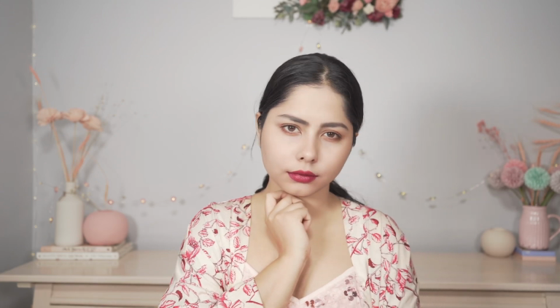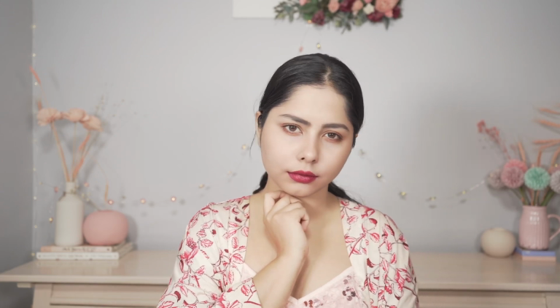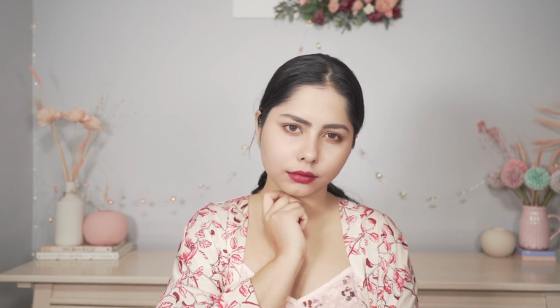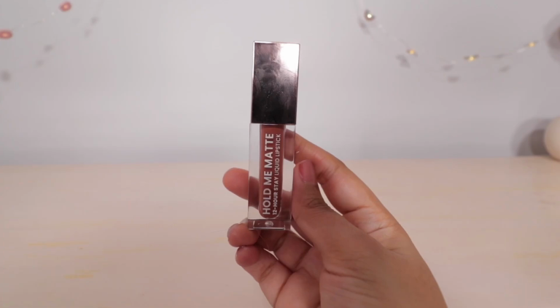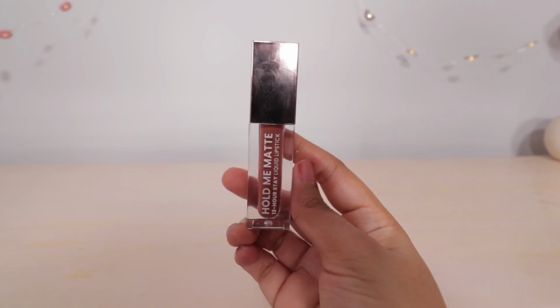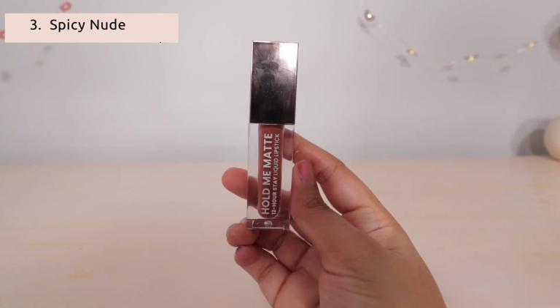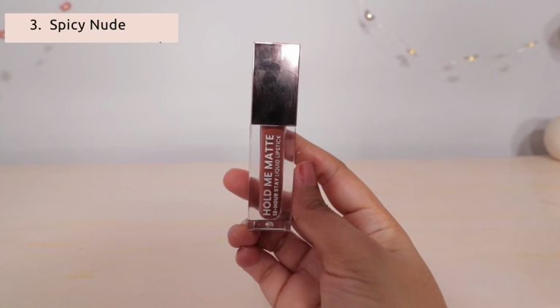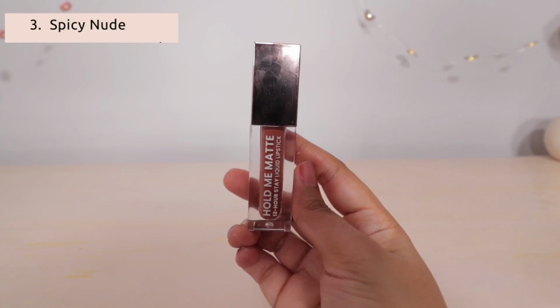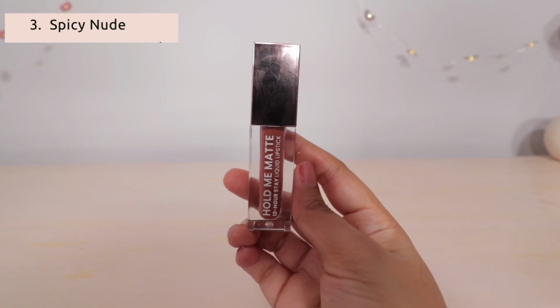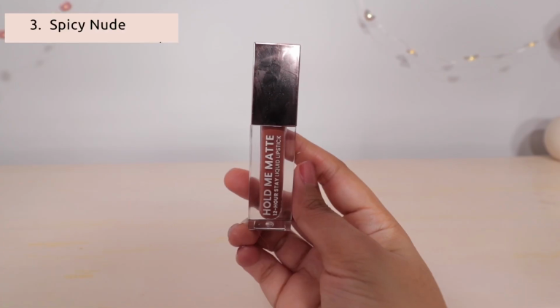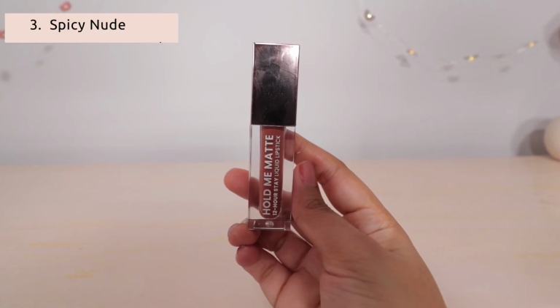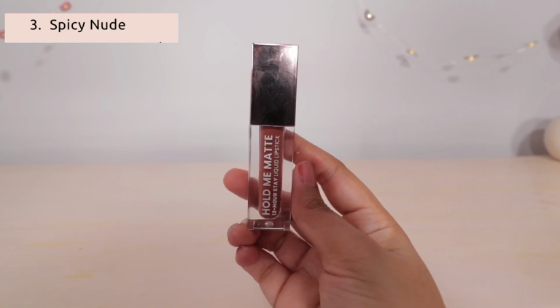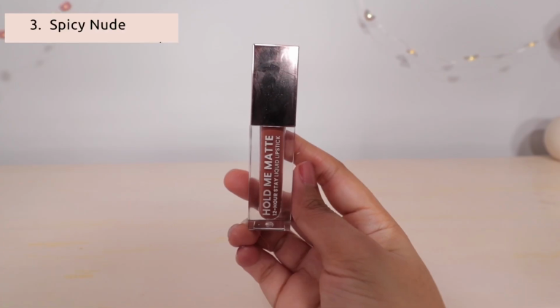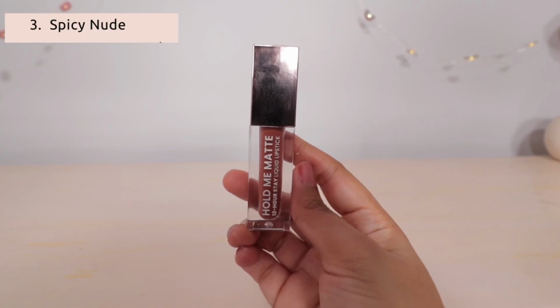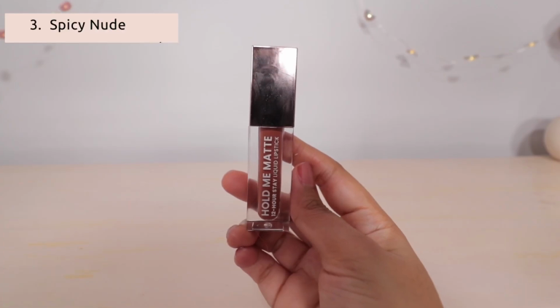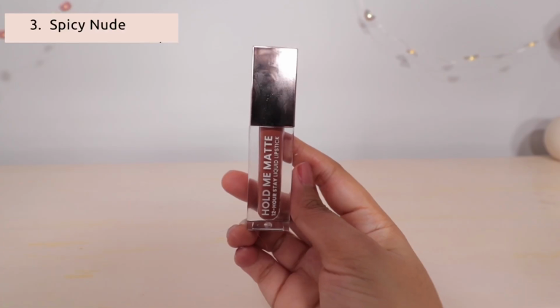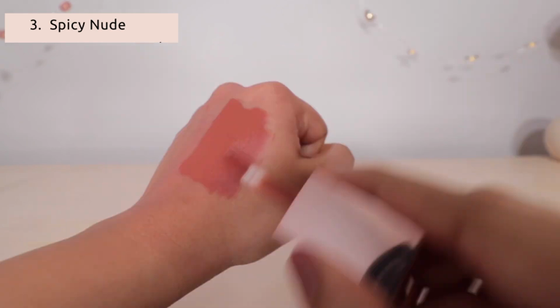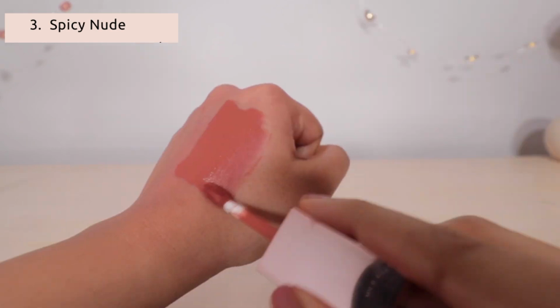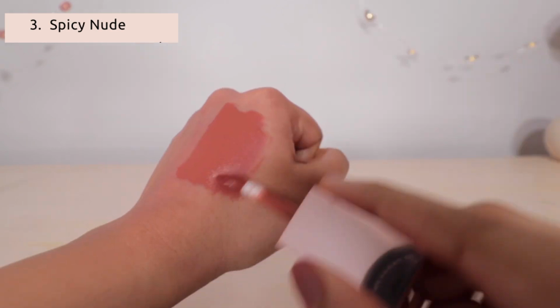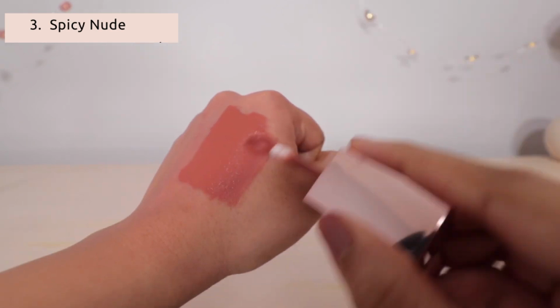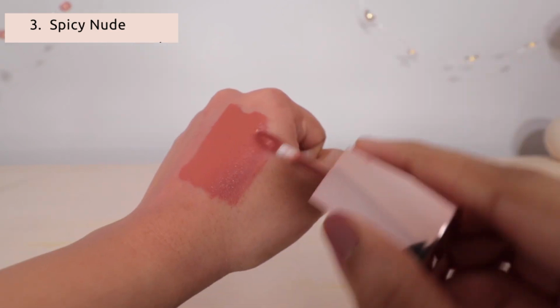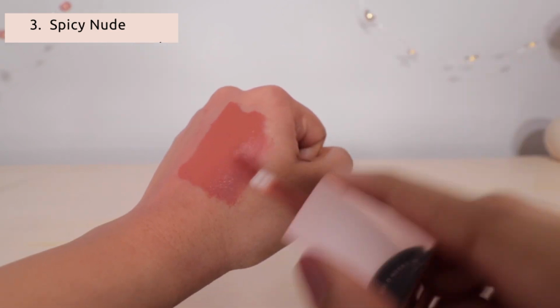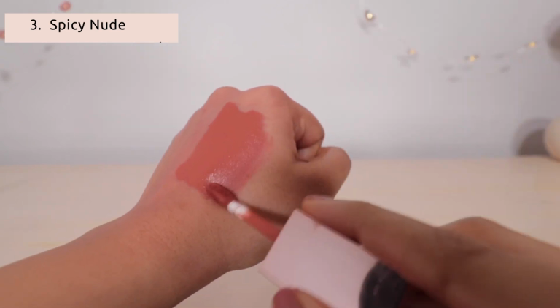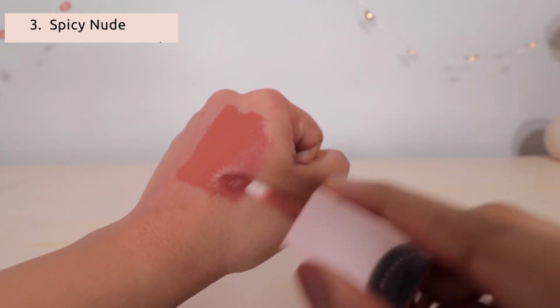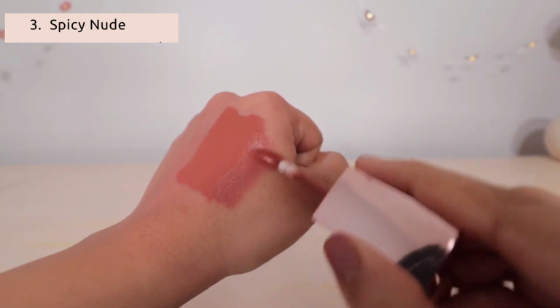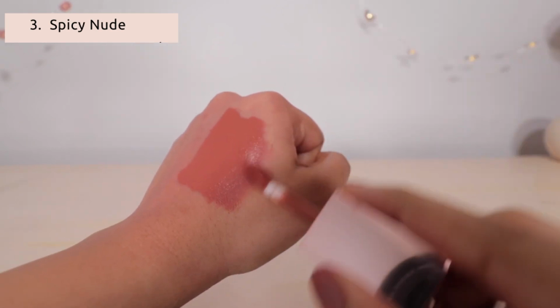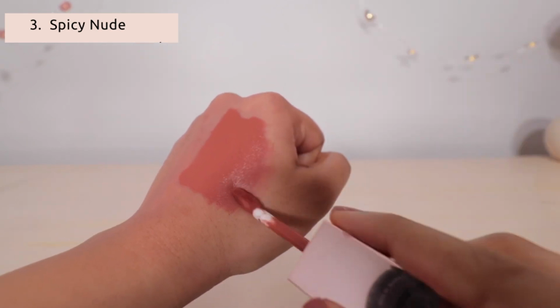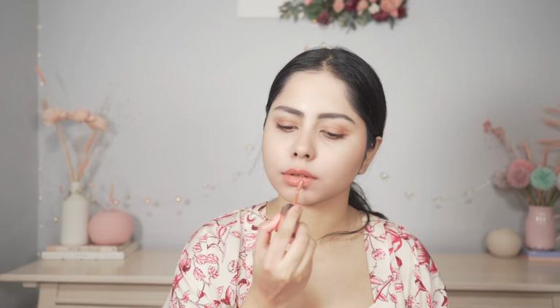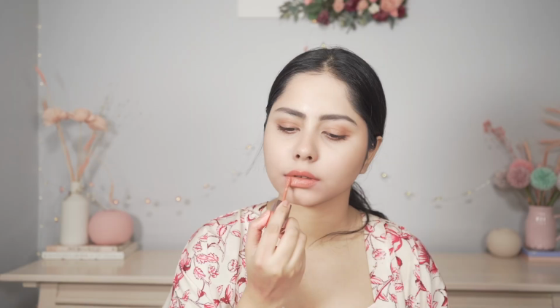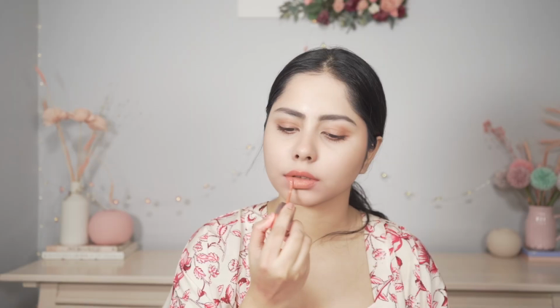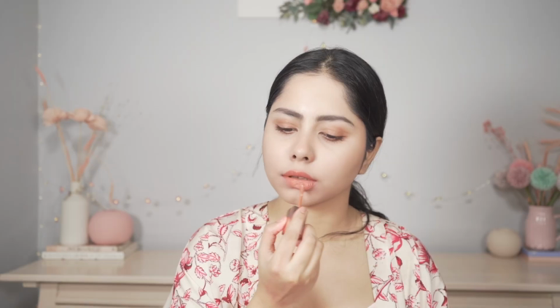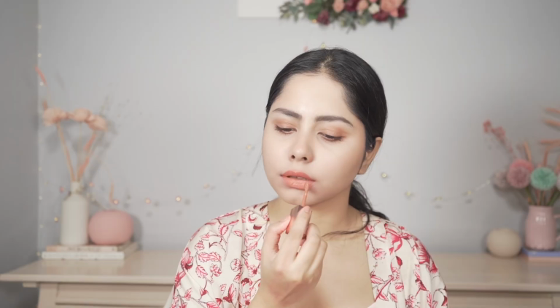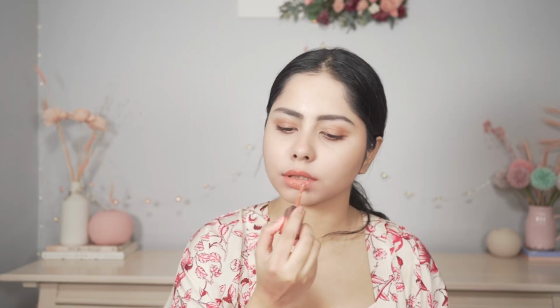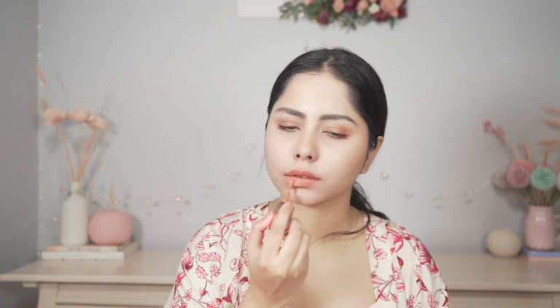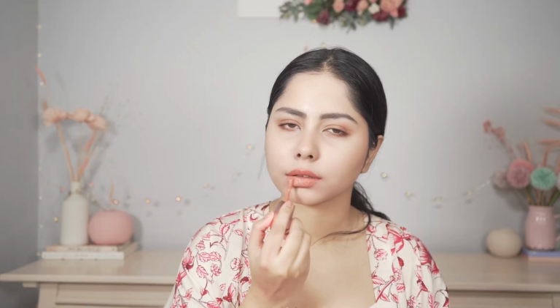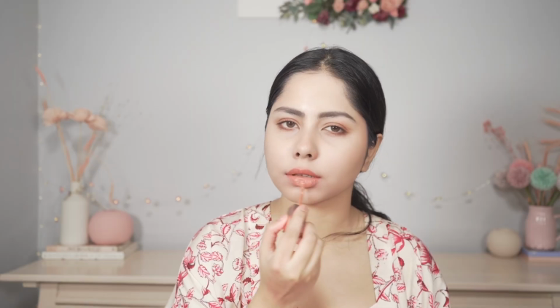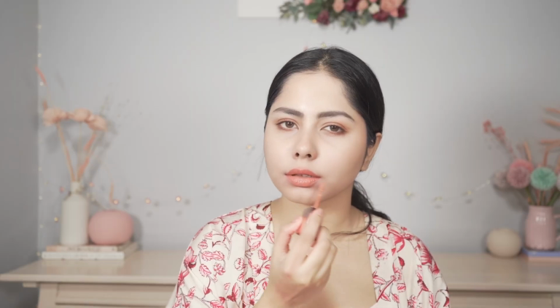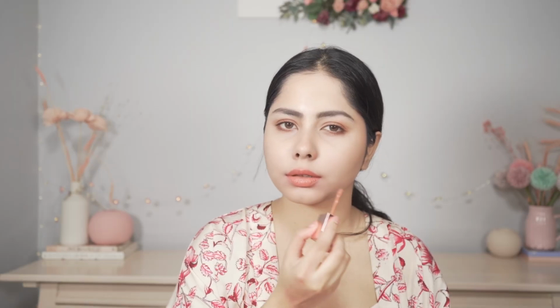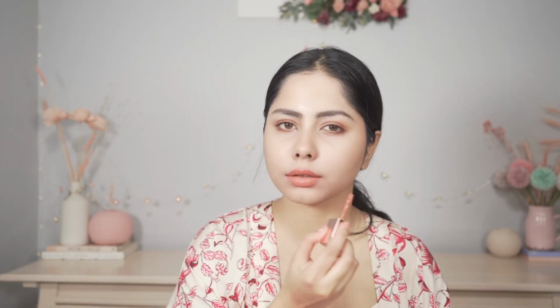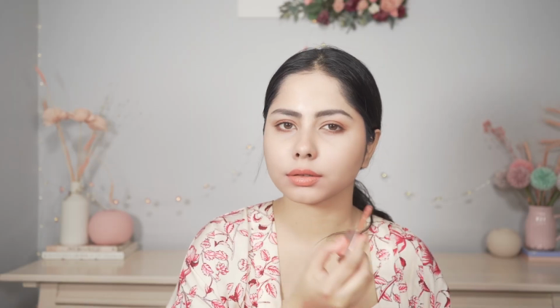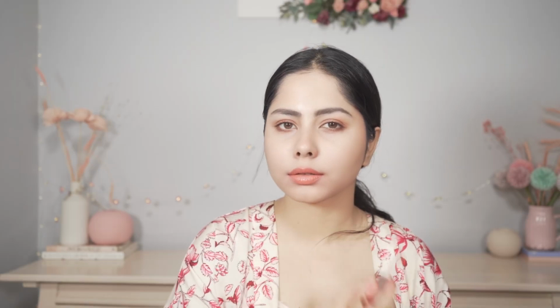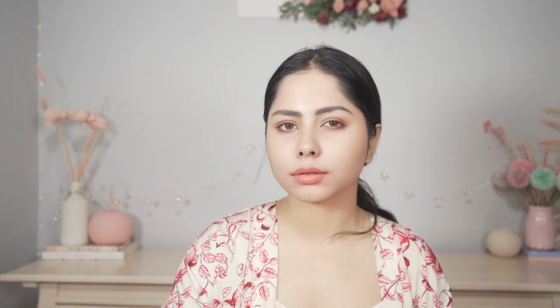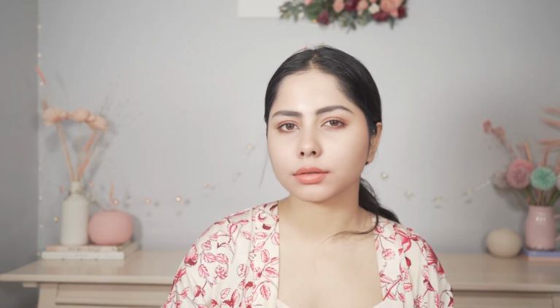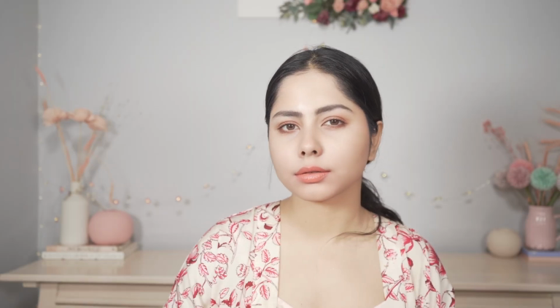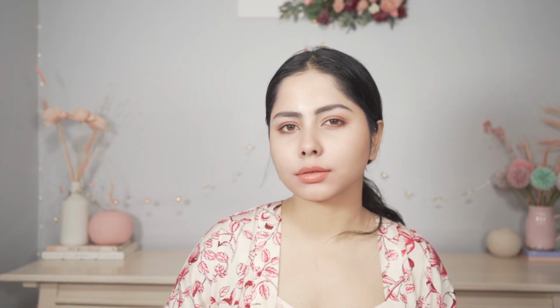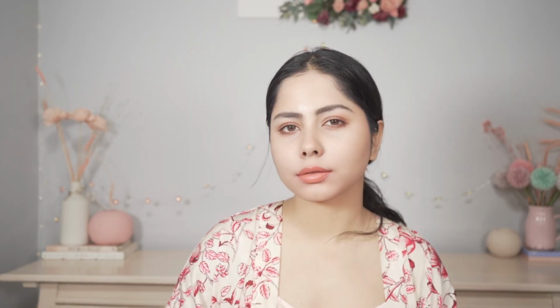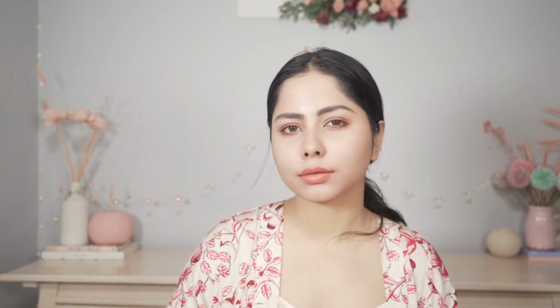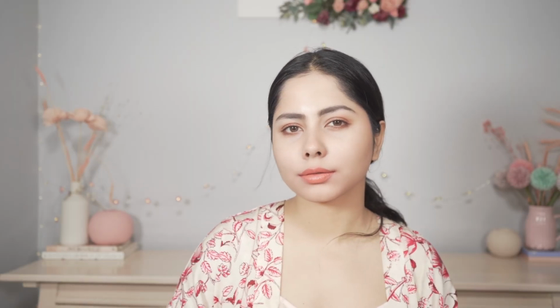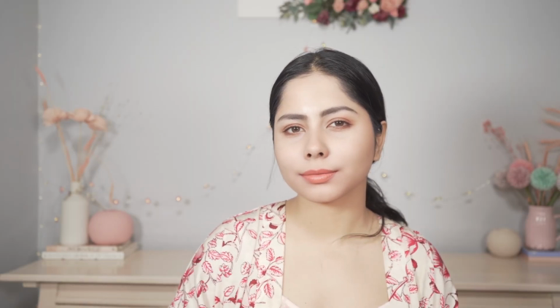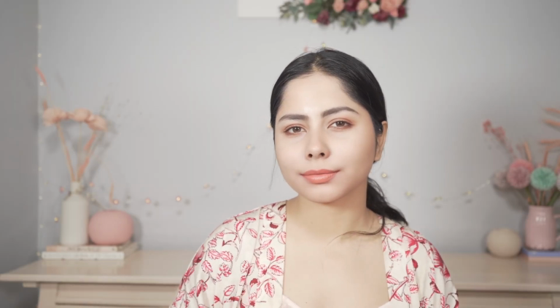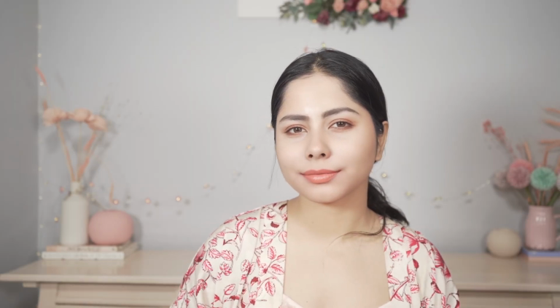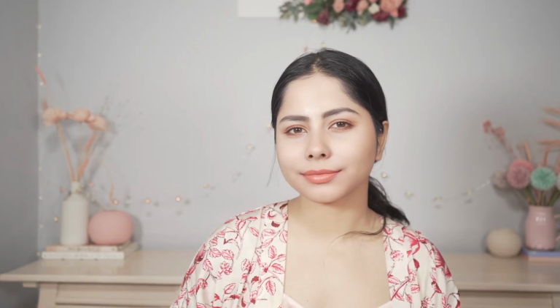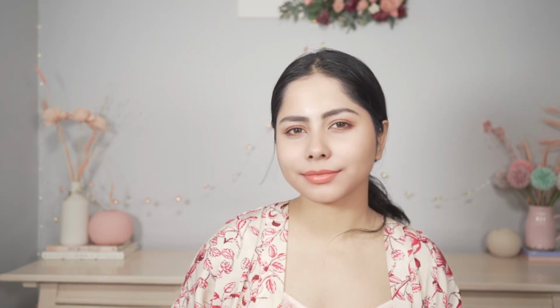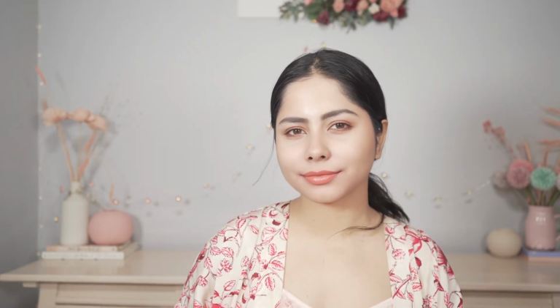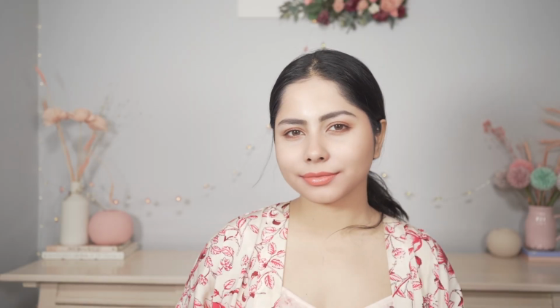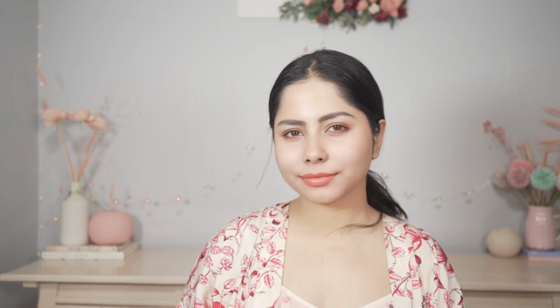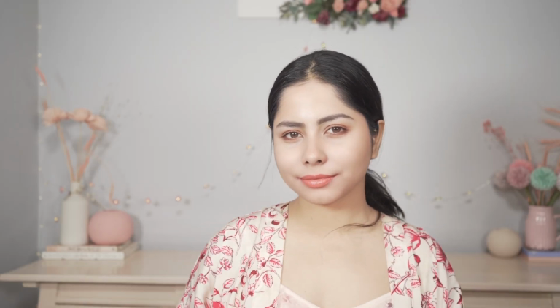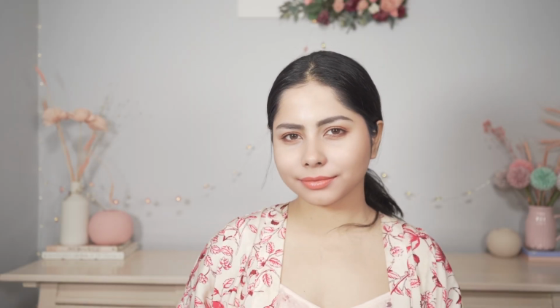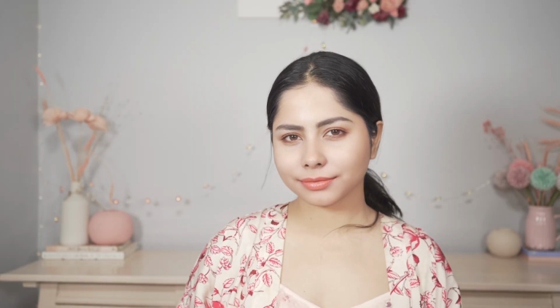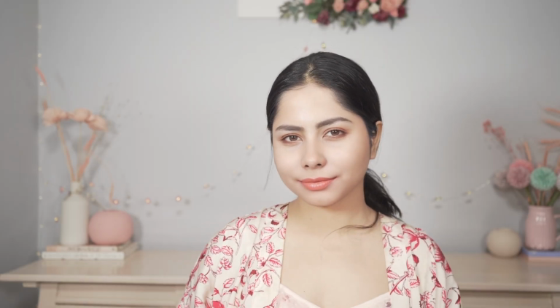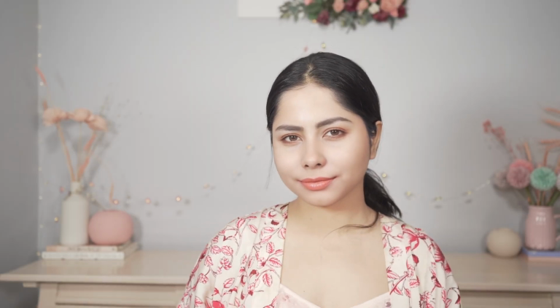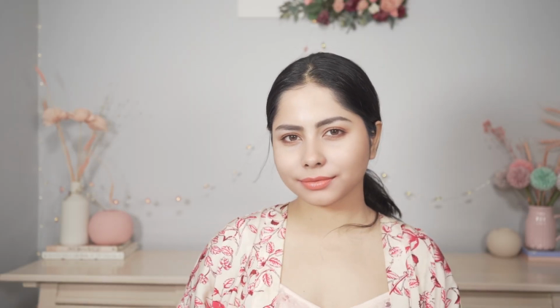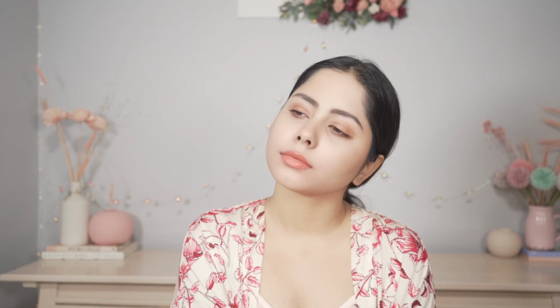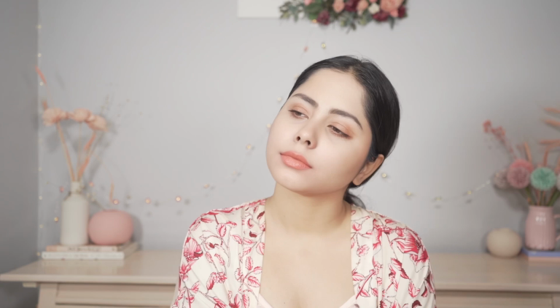This shade is Spicy Nude — a very nice nude color. It makes a great daytime wear.